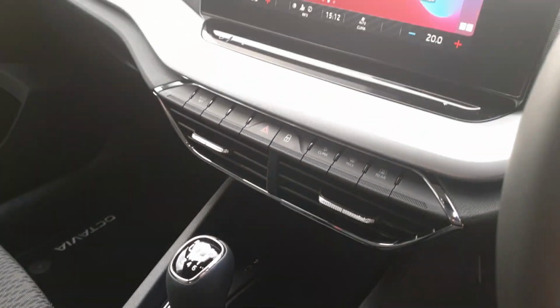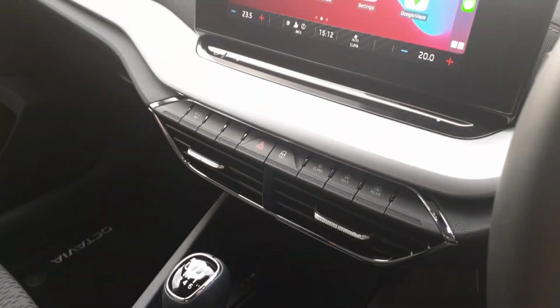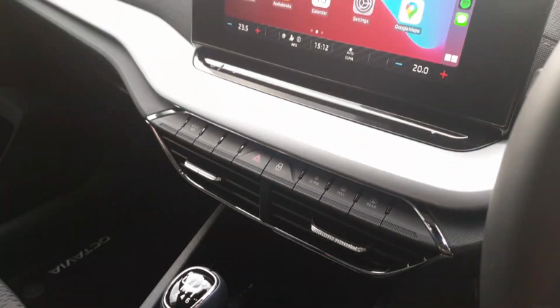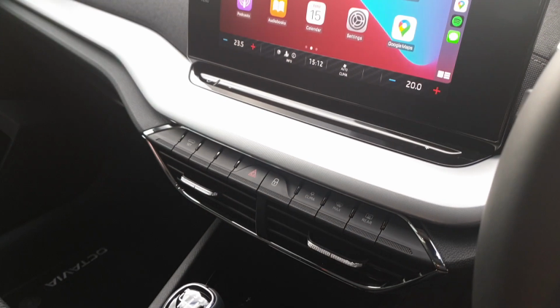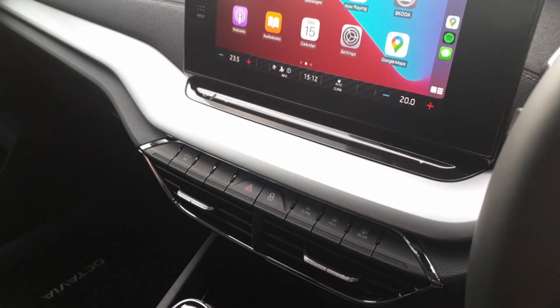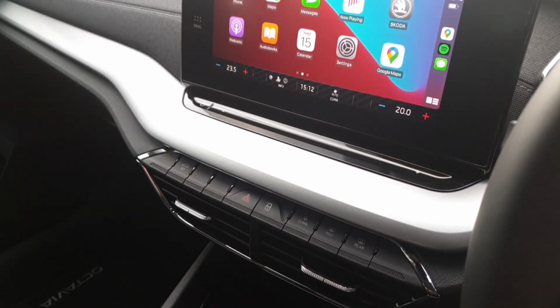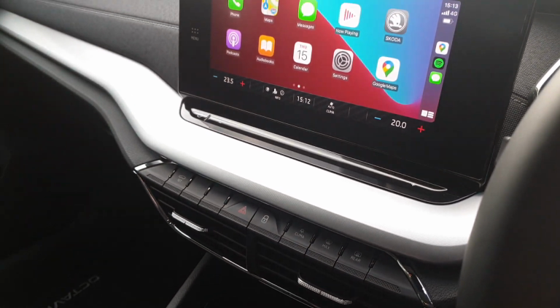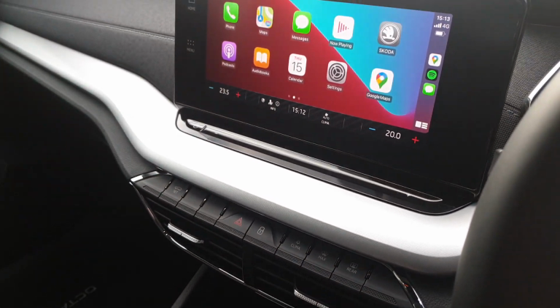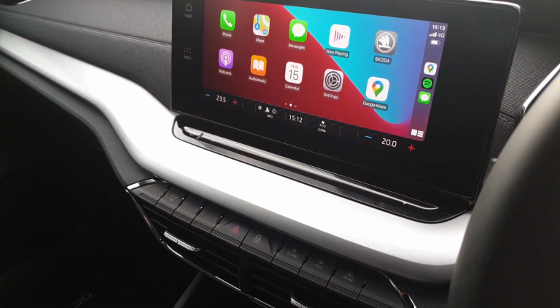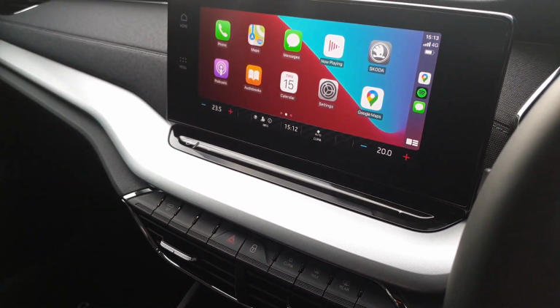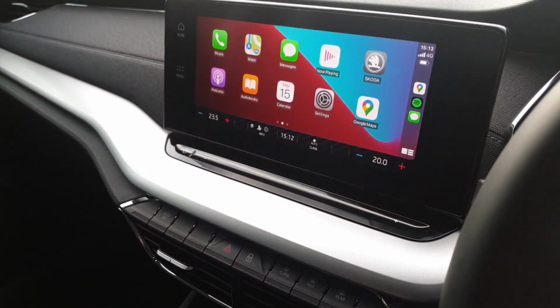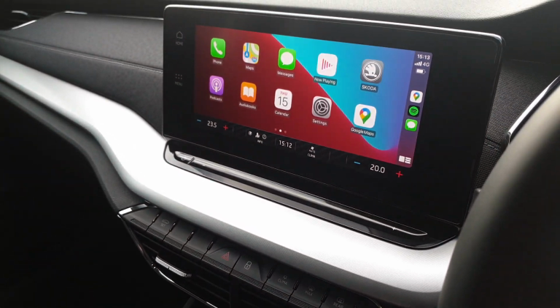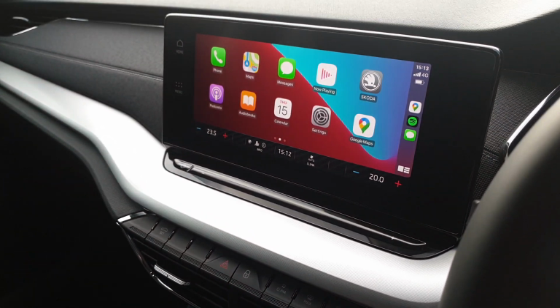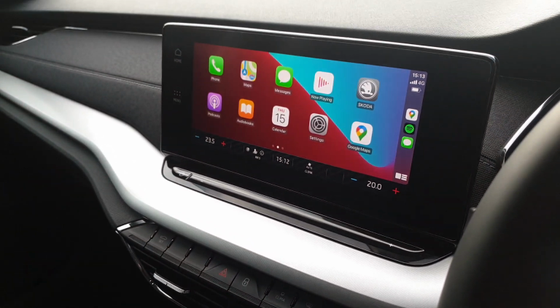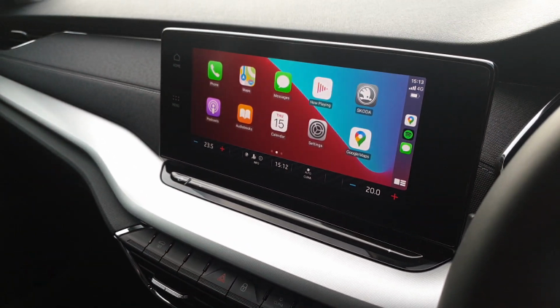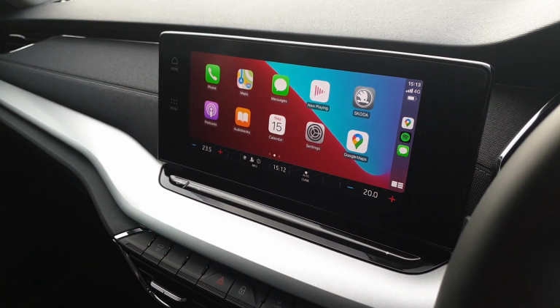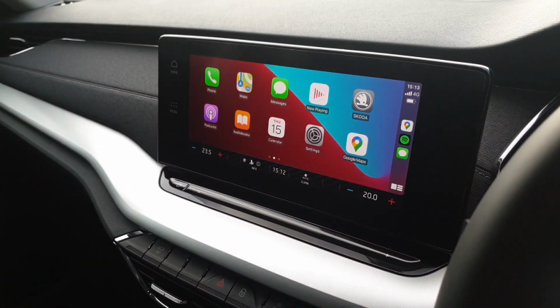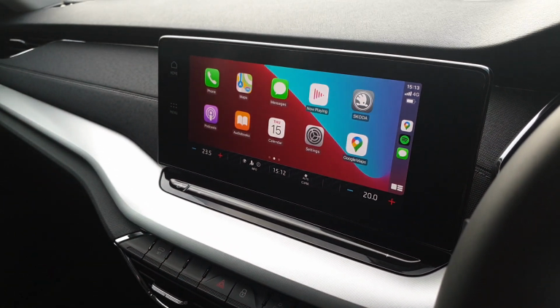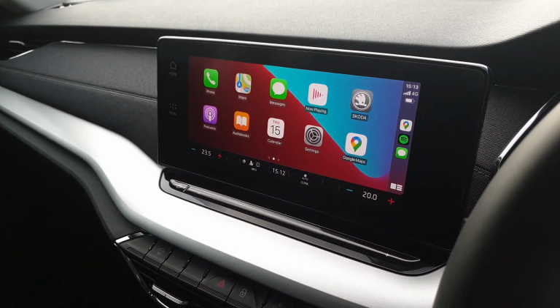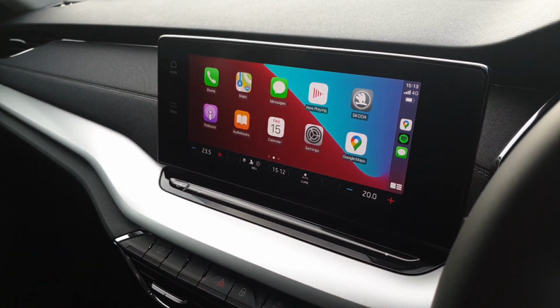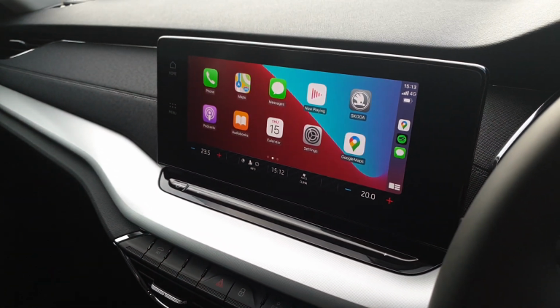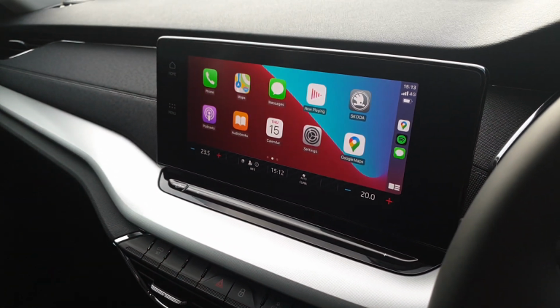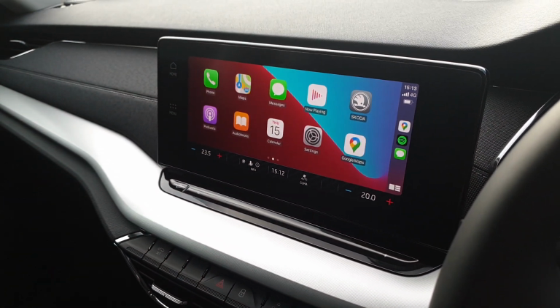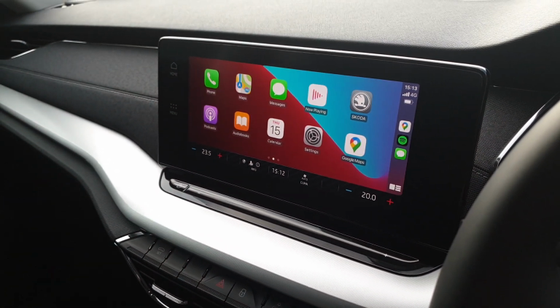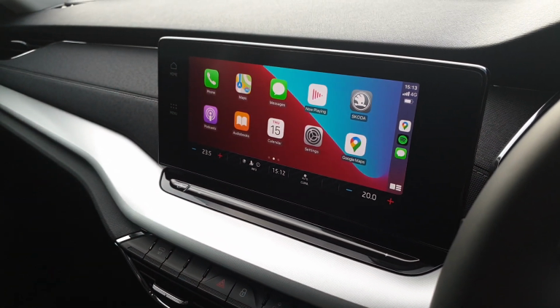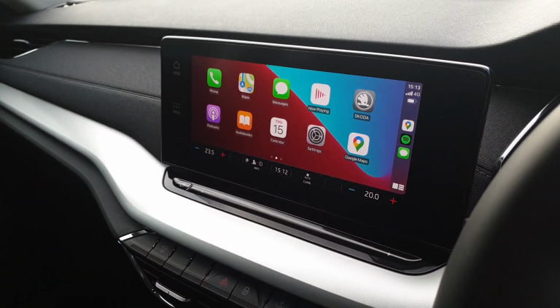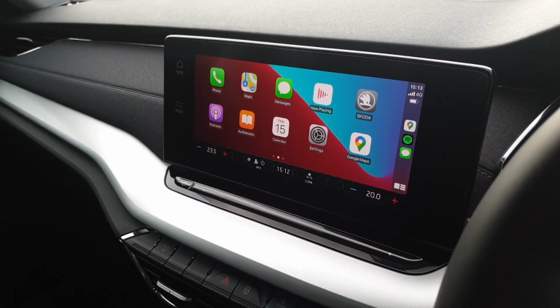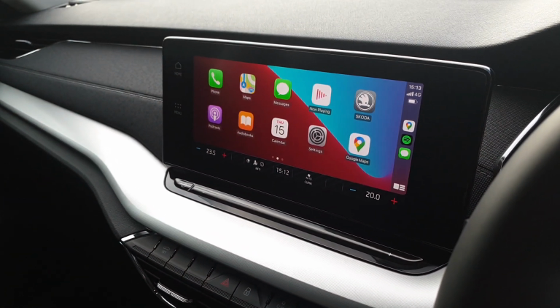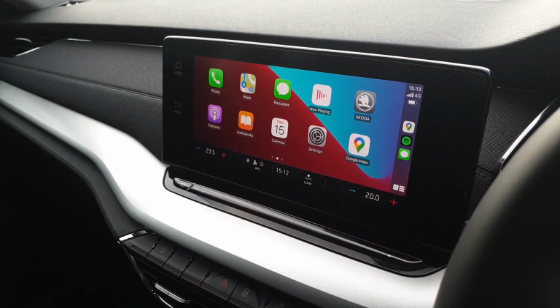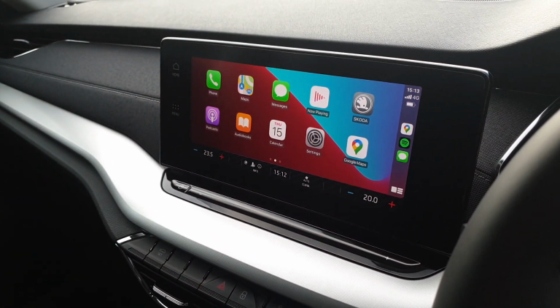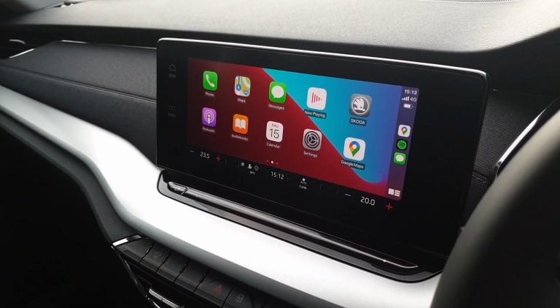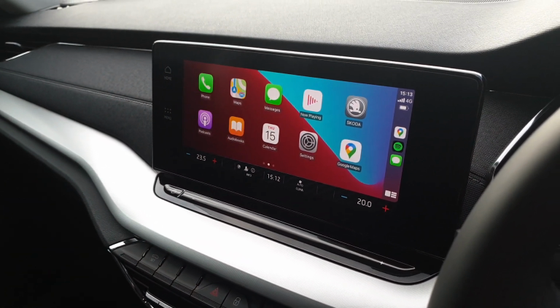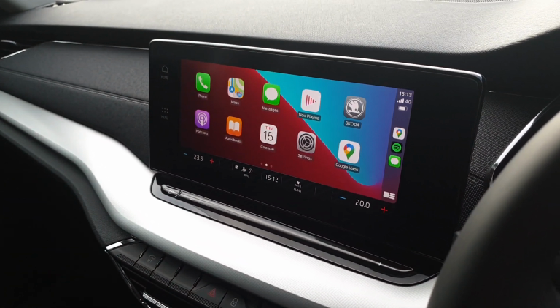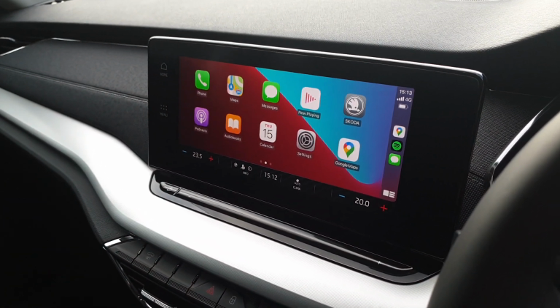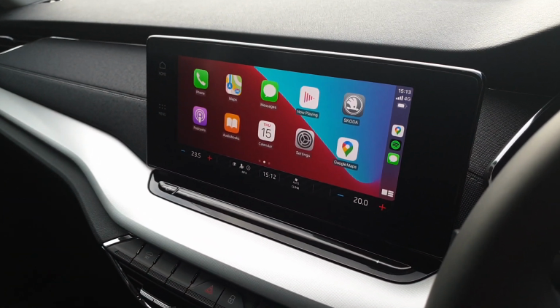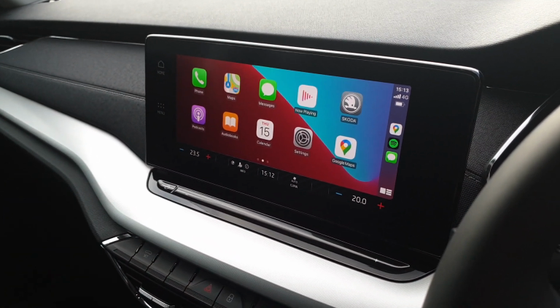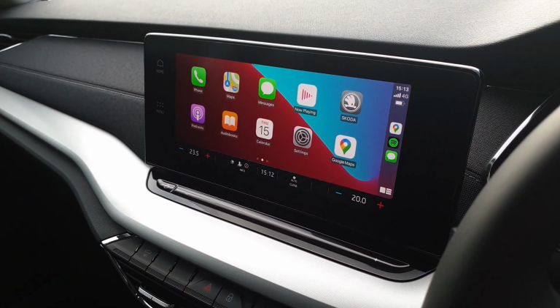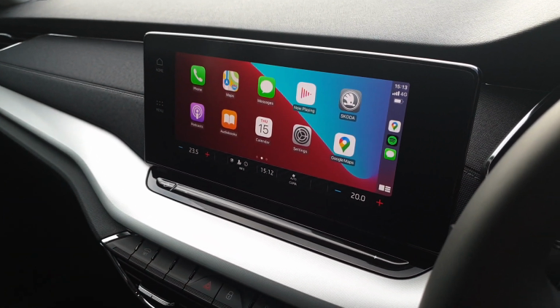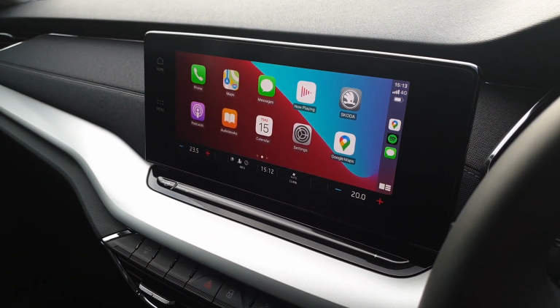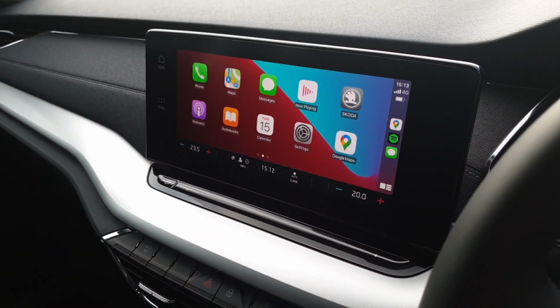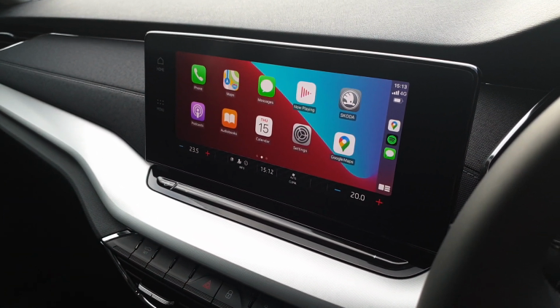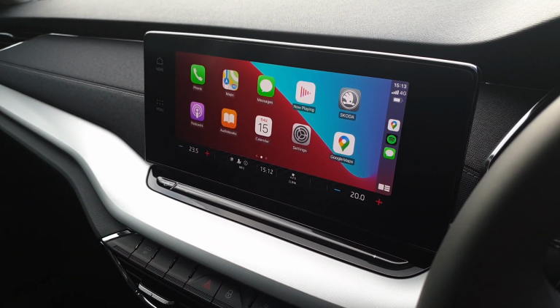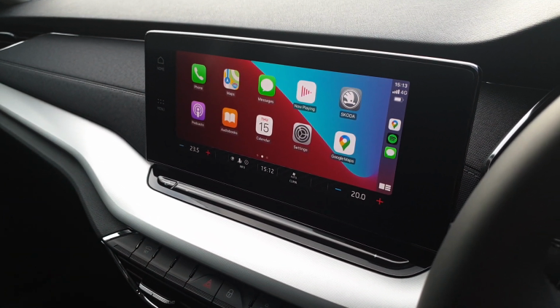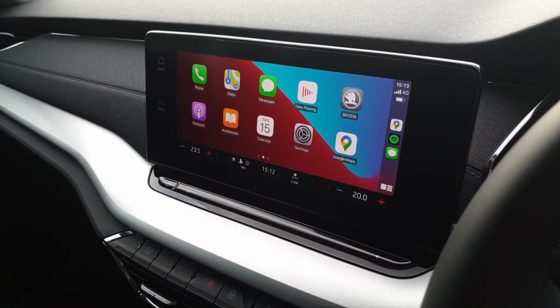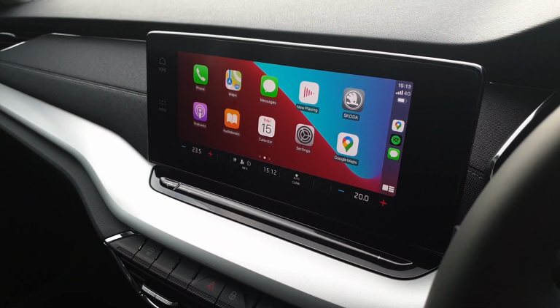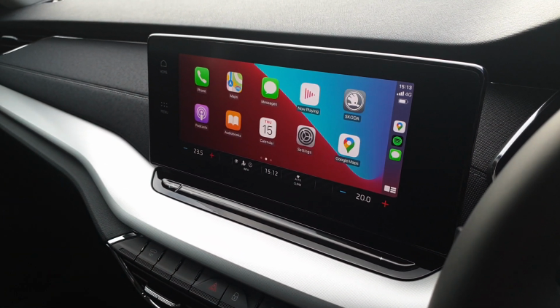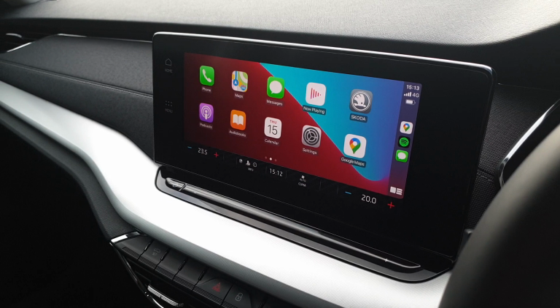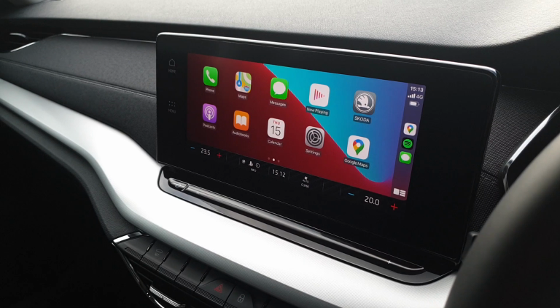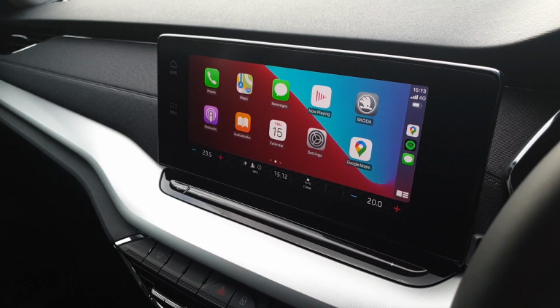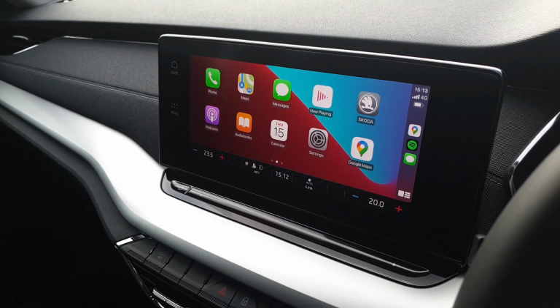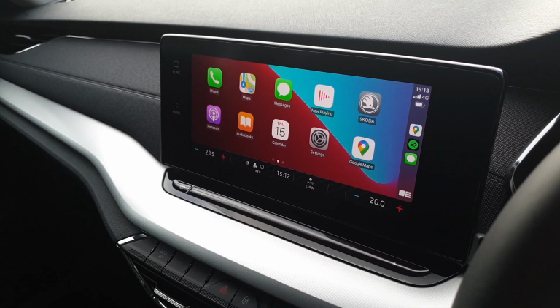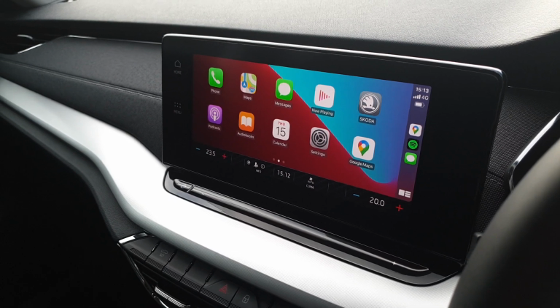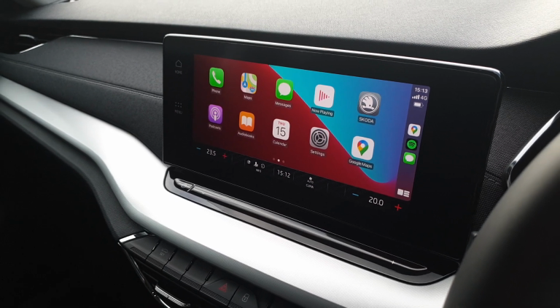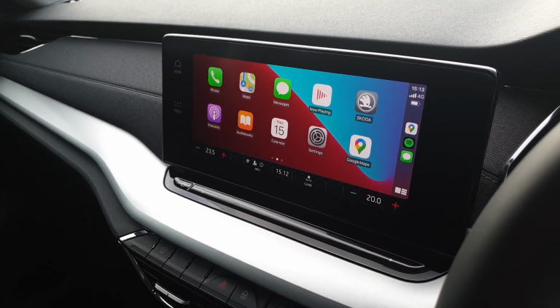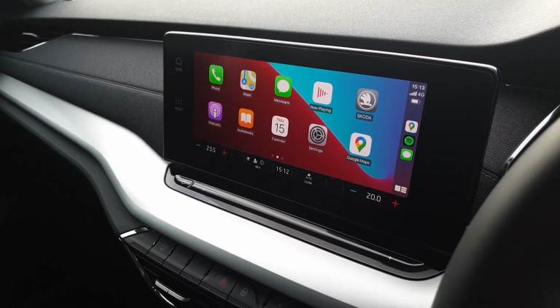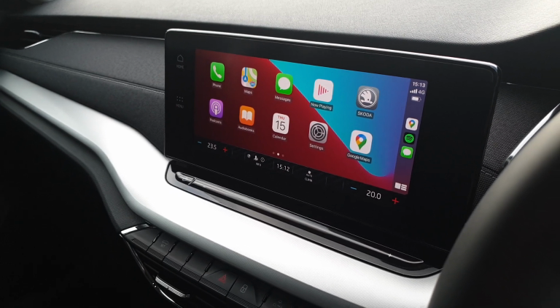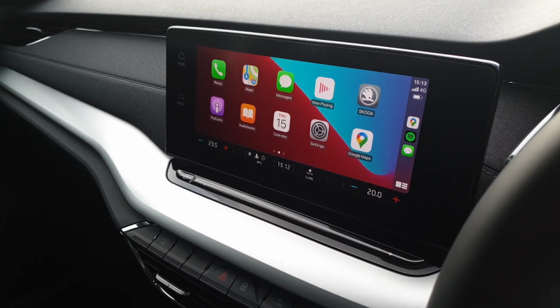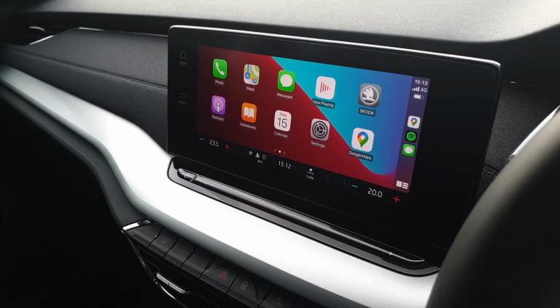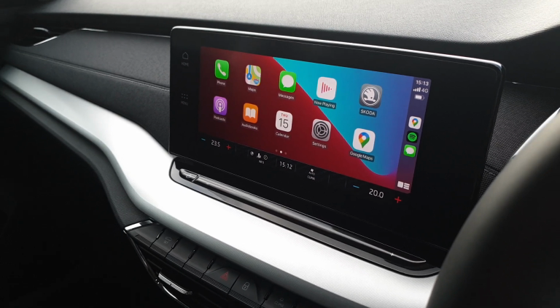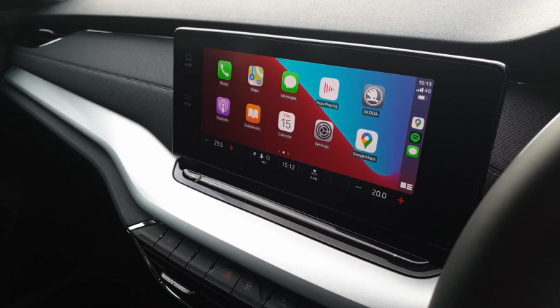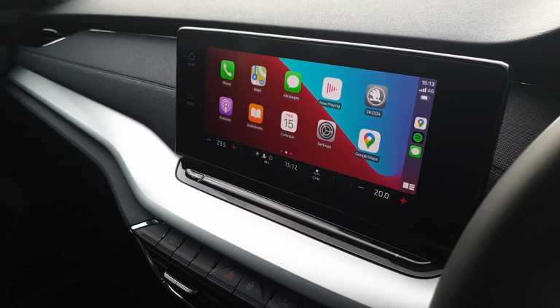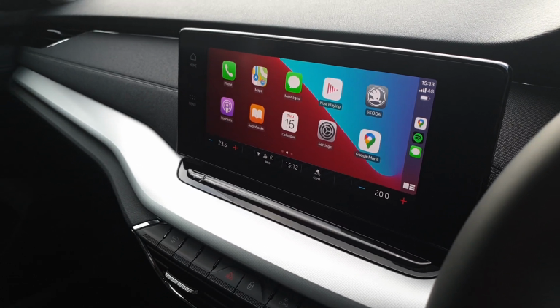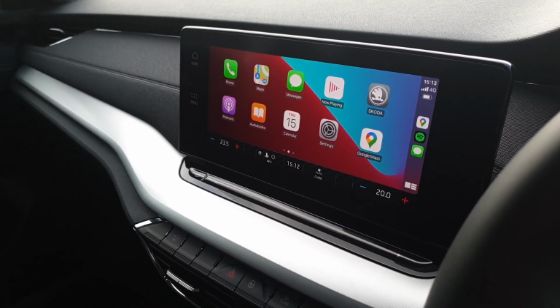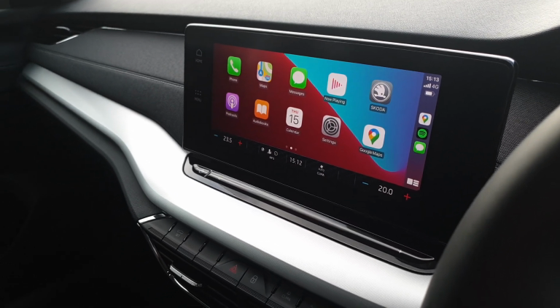We have a touchscreen with wireless Apple CarPlay and Android Auto, Sat Nav, reverse camera, and Bluetooth.